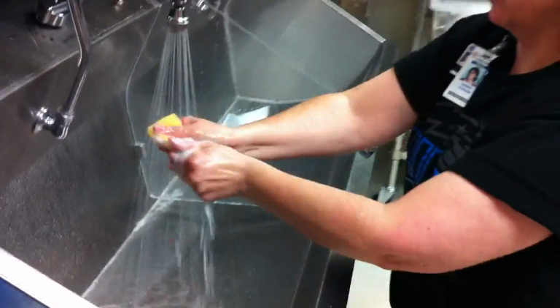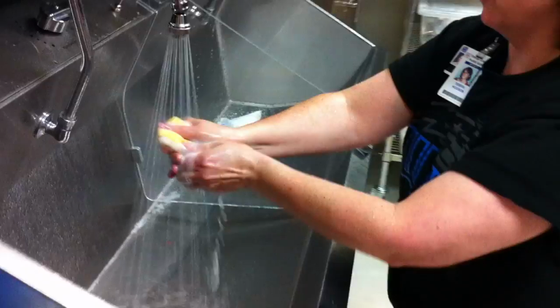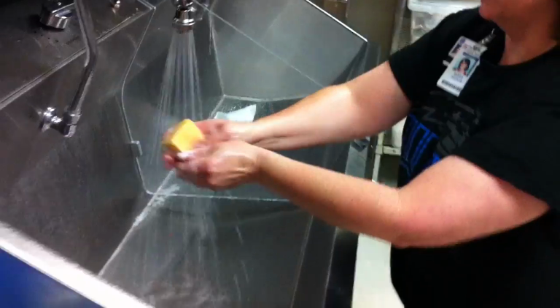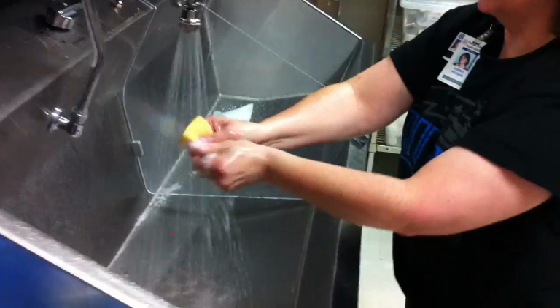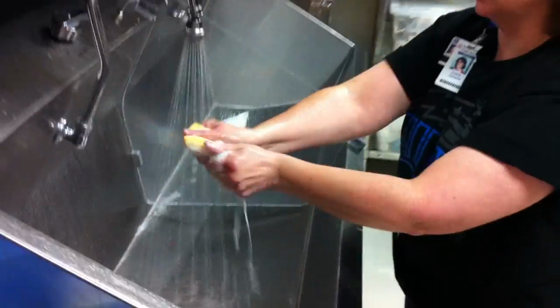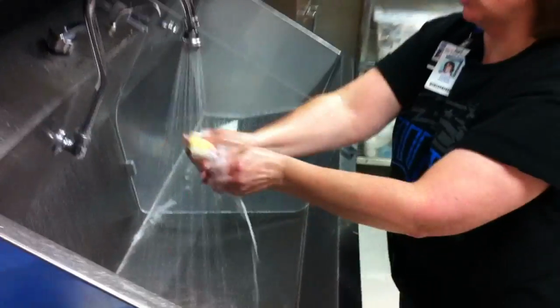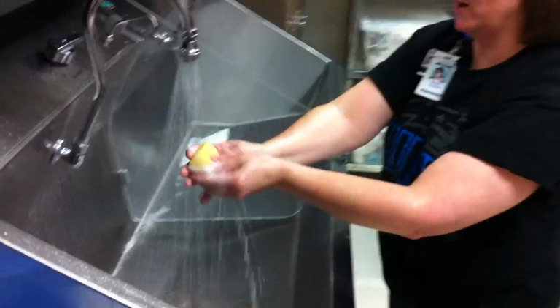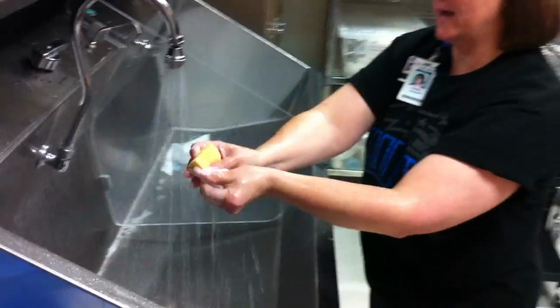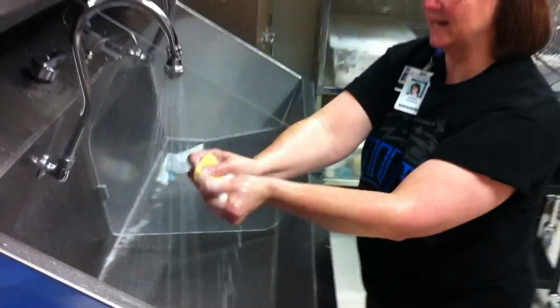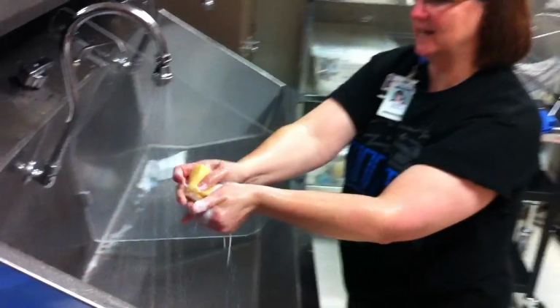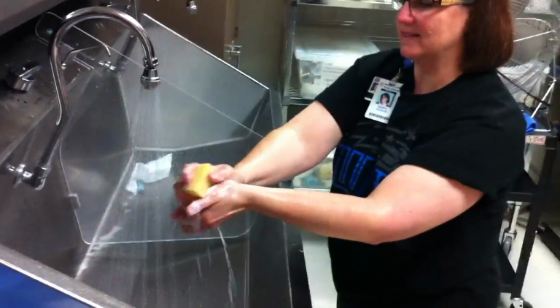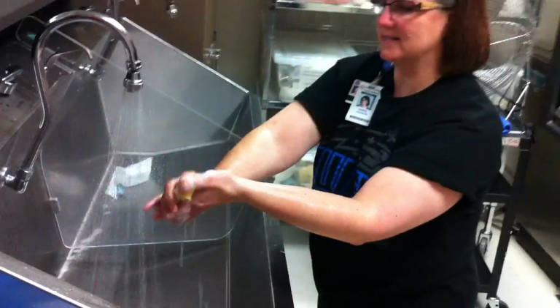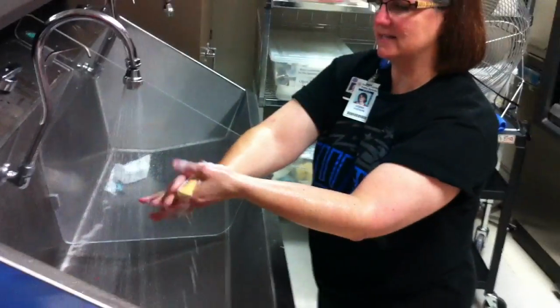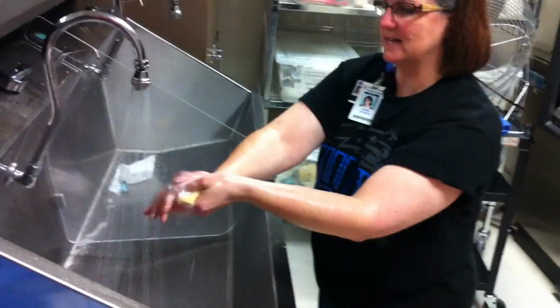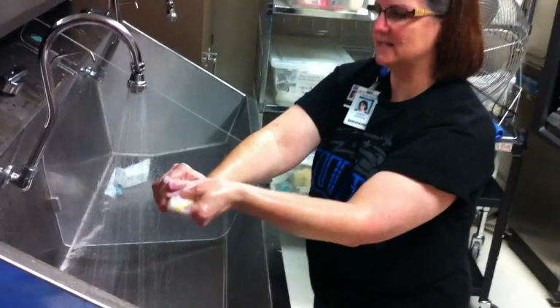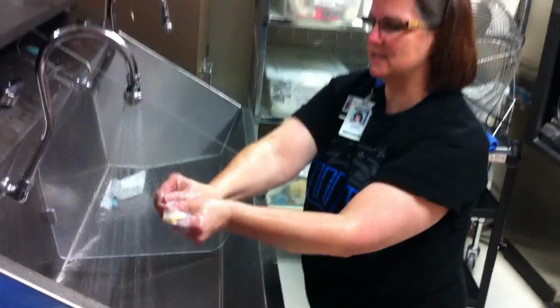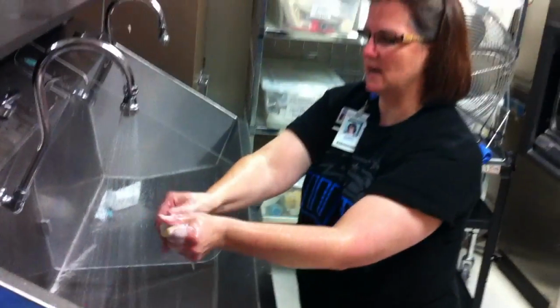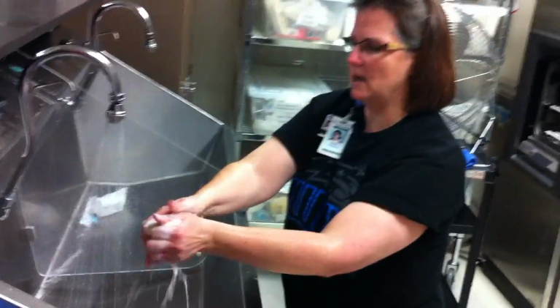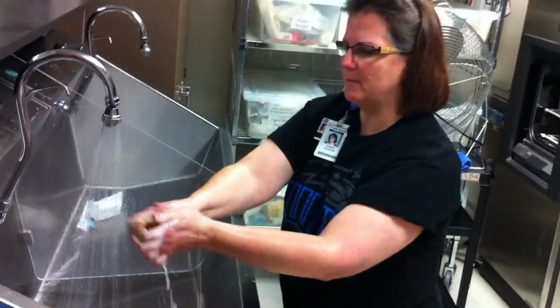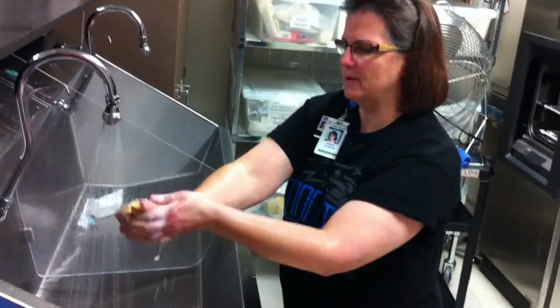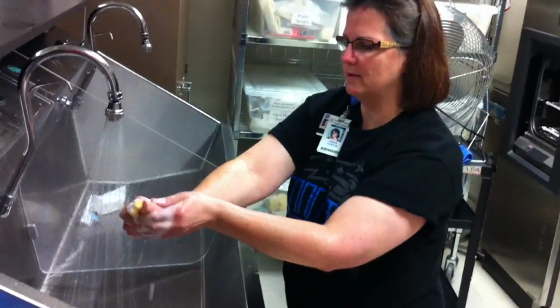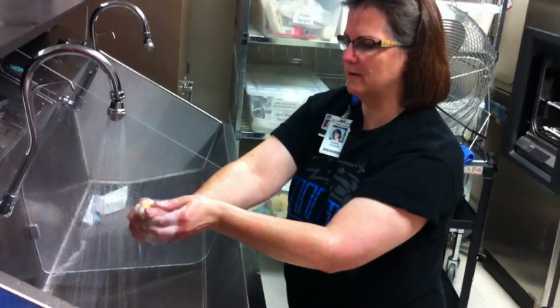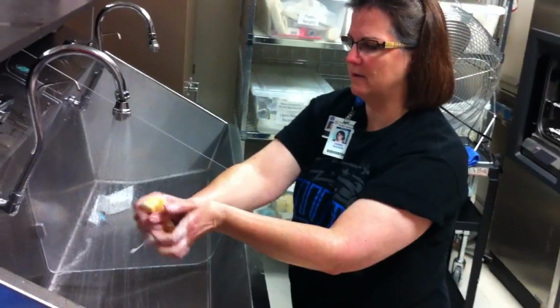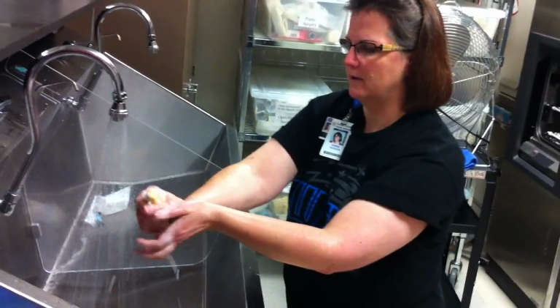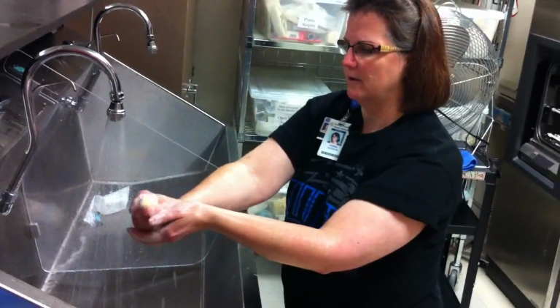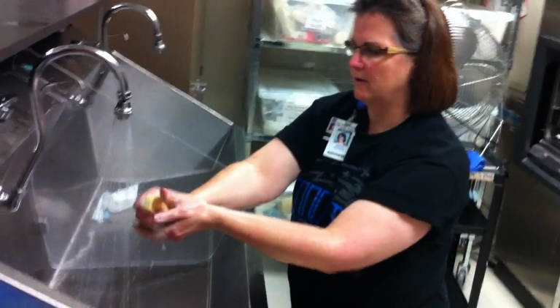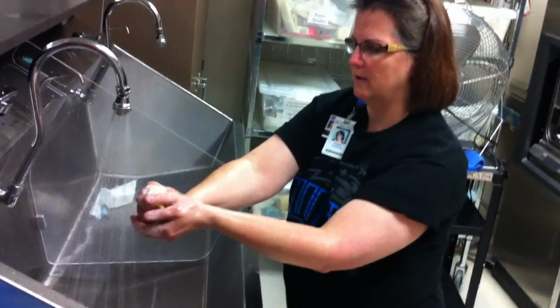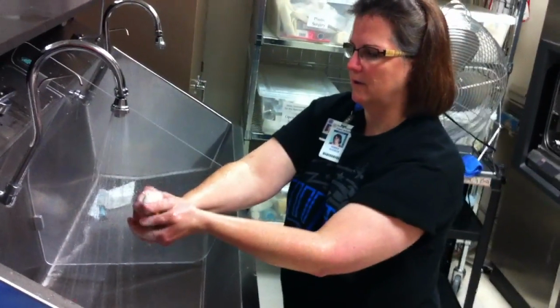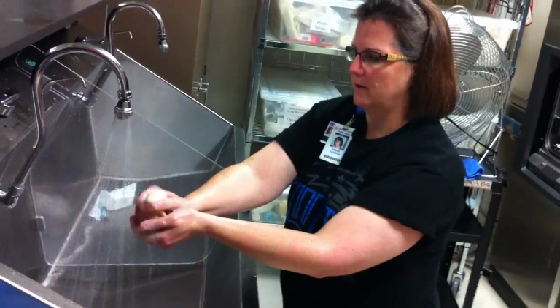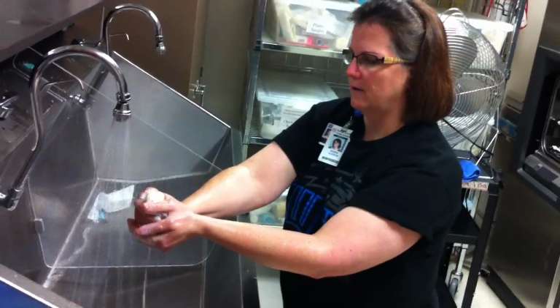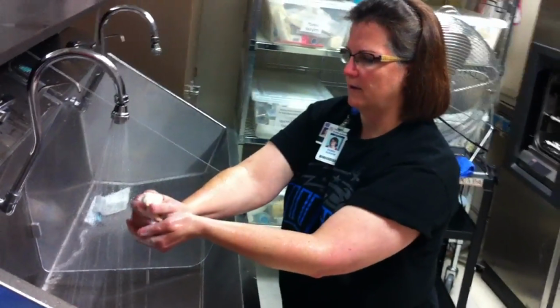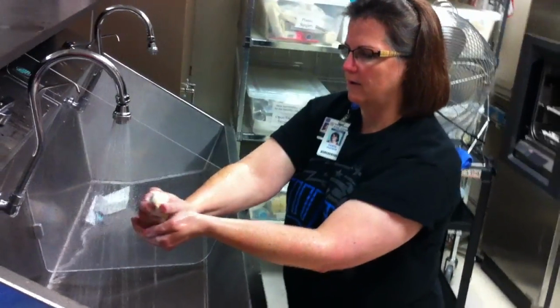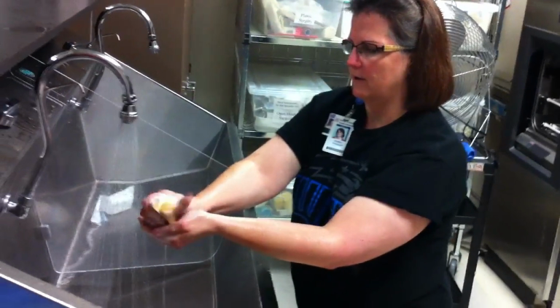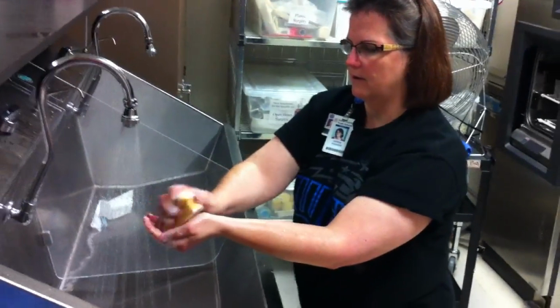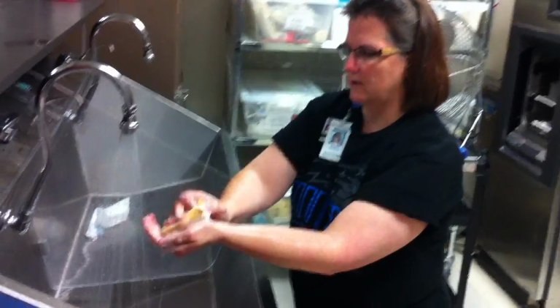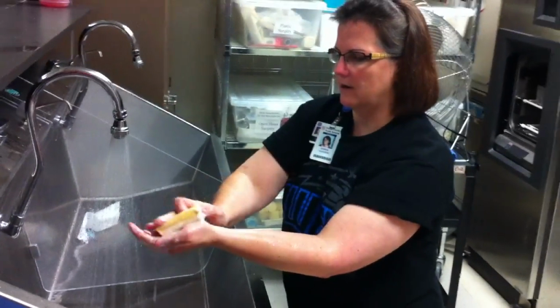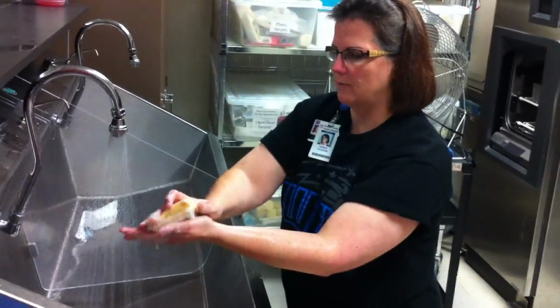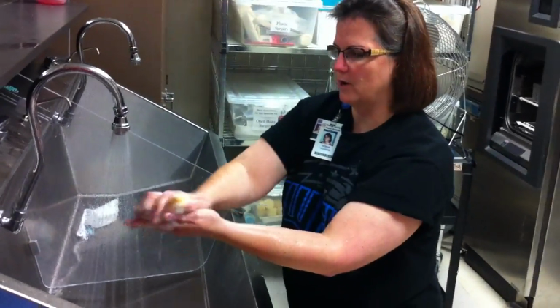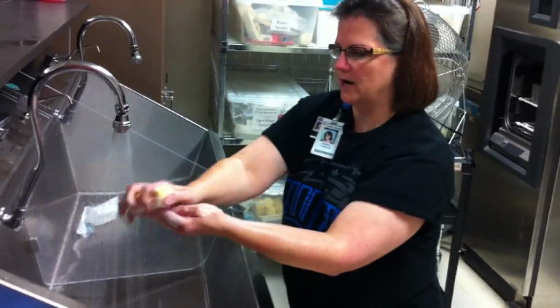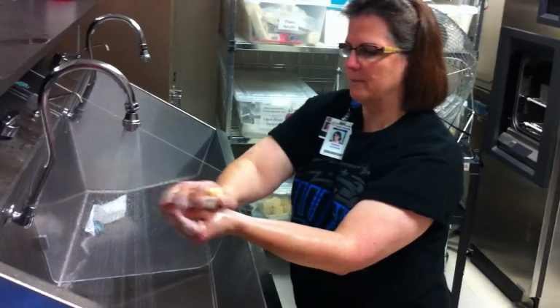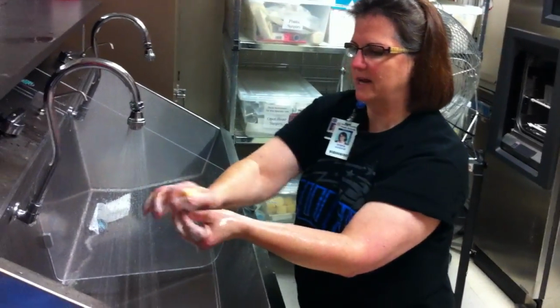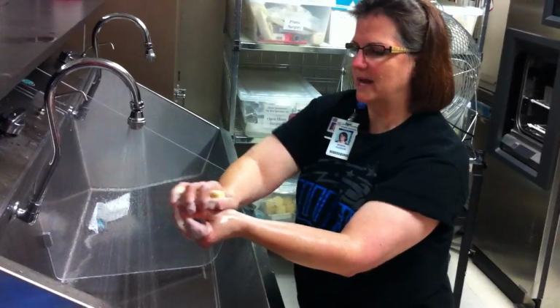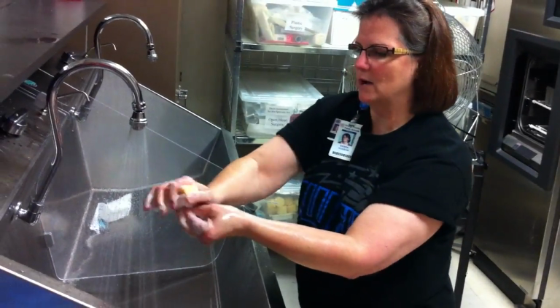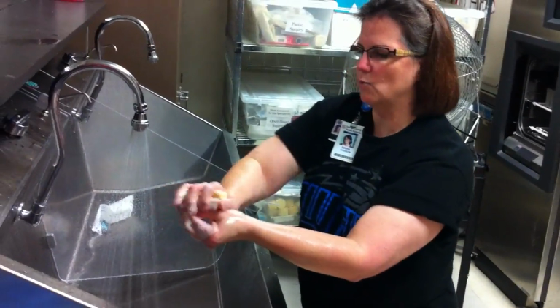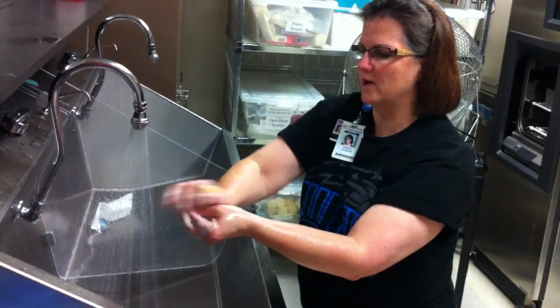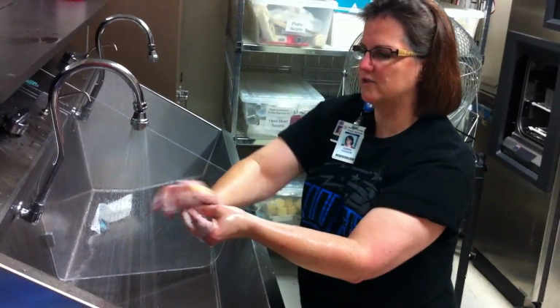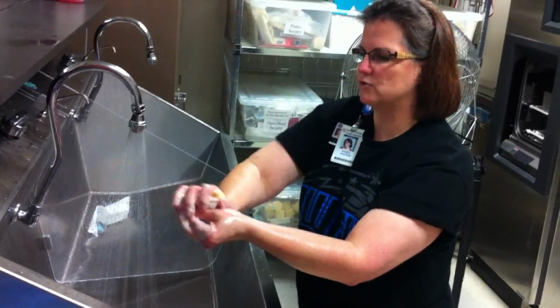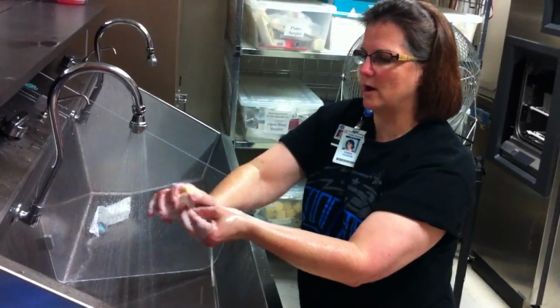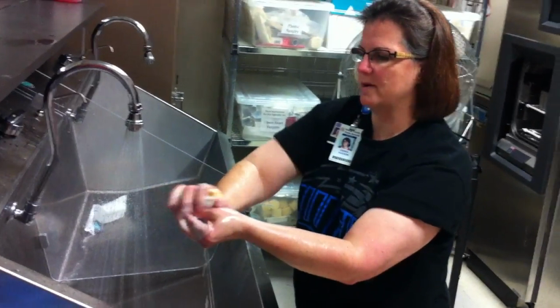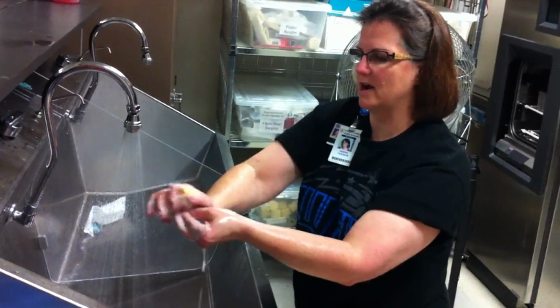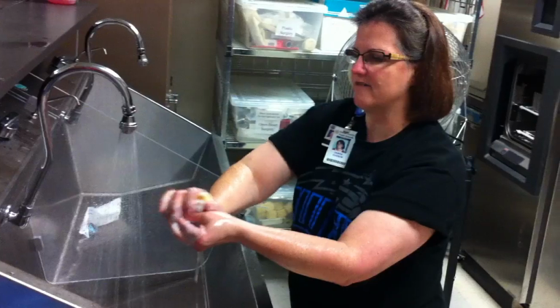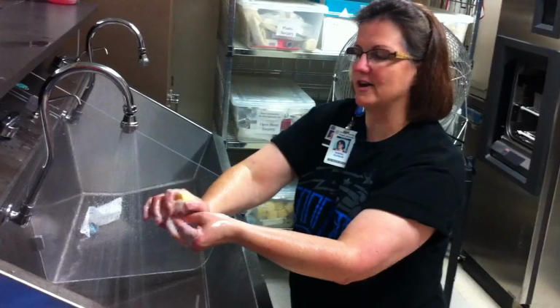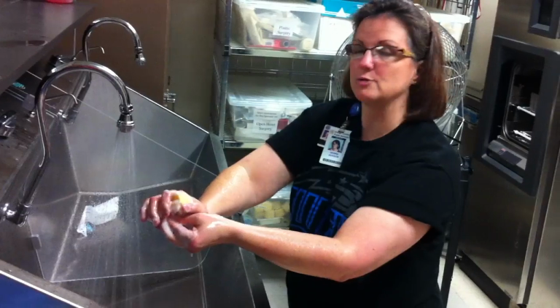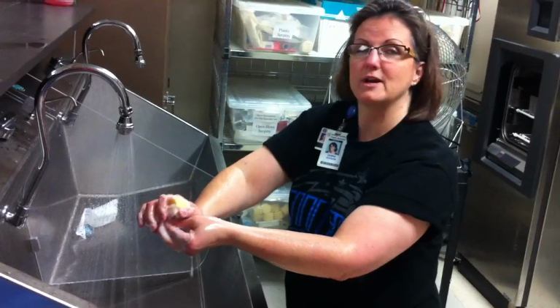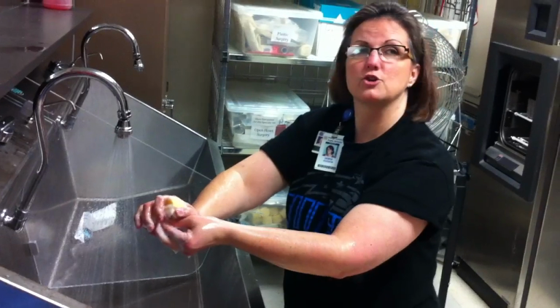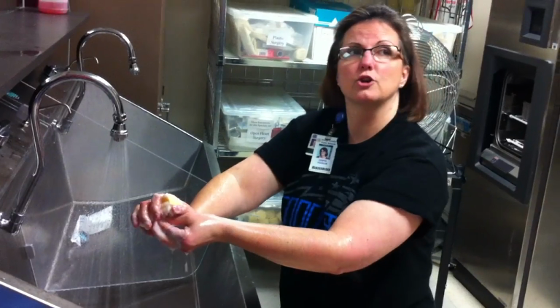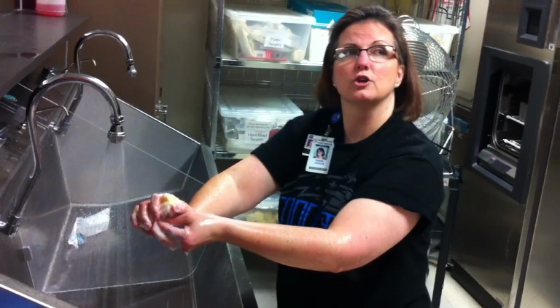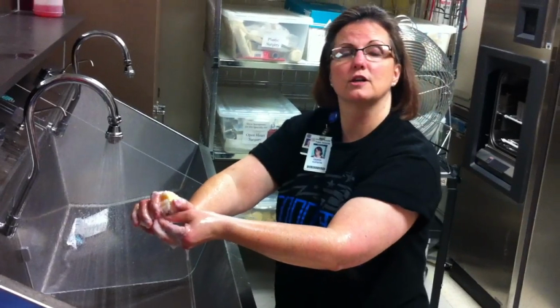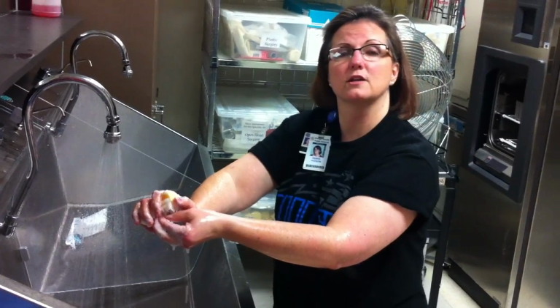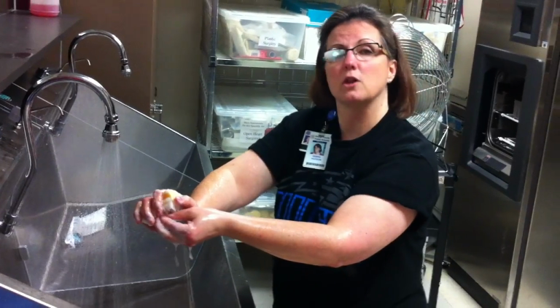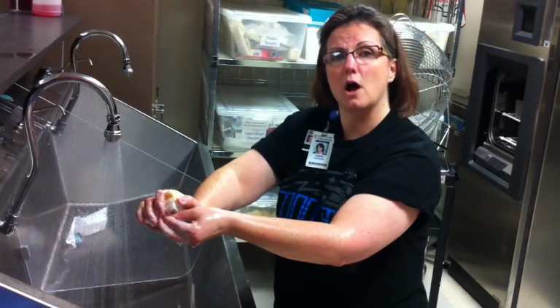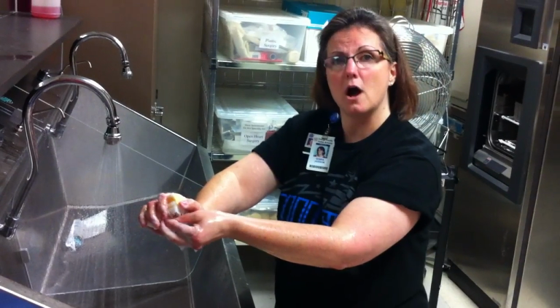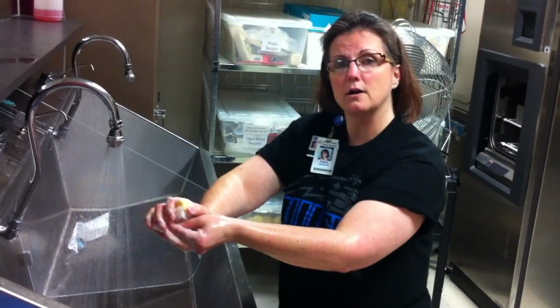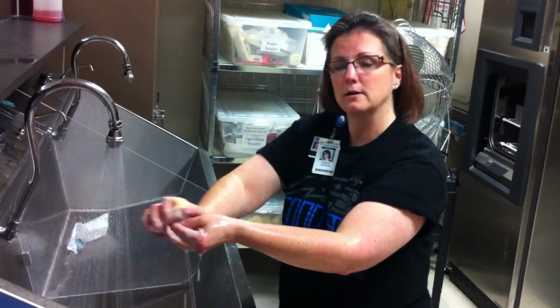We're going to go ahead and get the brush soaped up. We're going to begin with scrubbing our fingers — make sure you look at the clock.